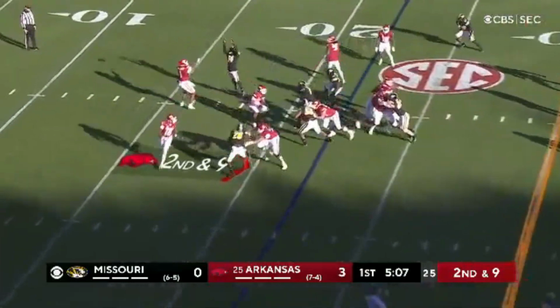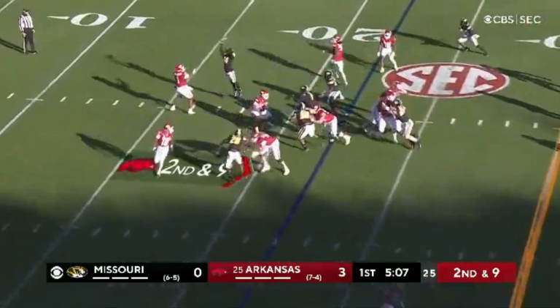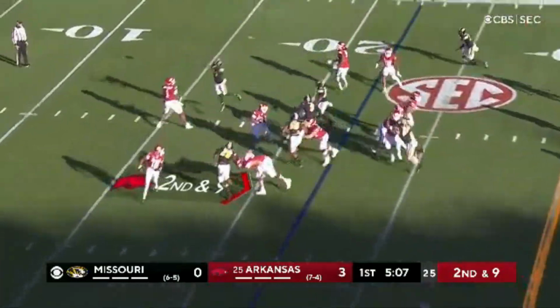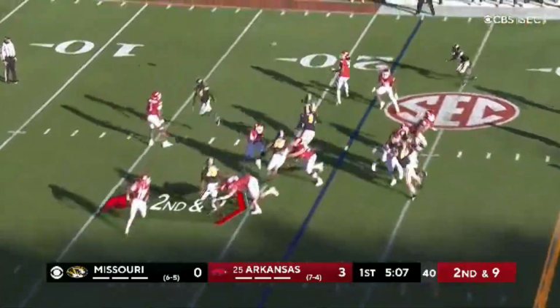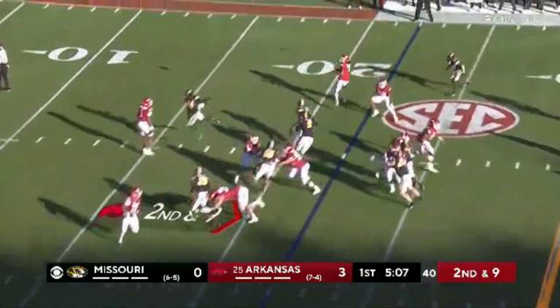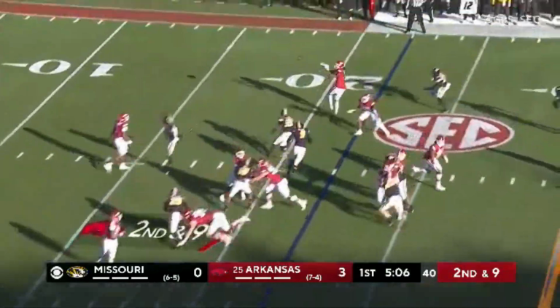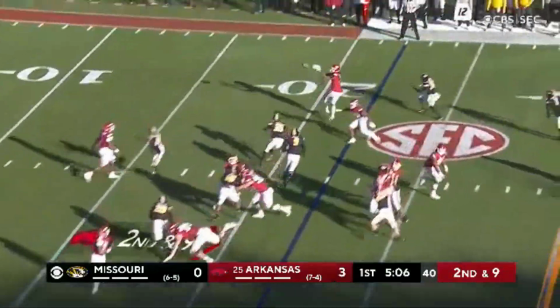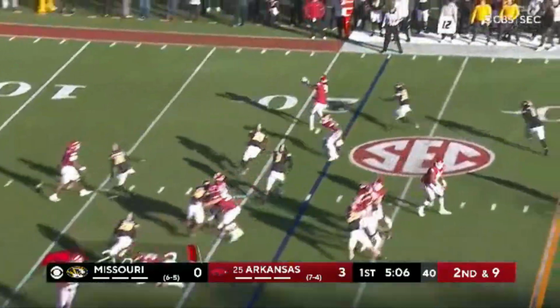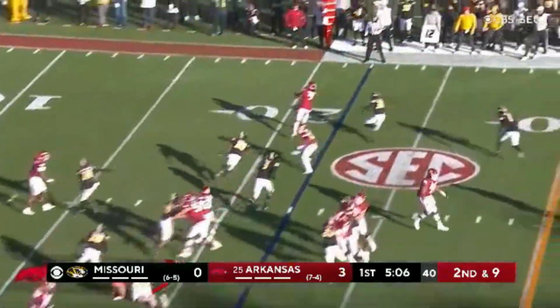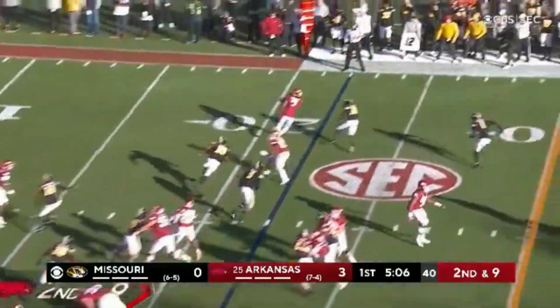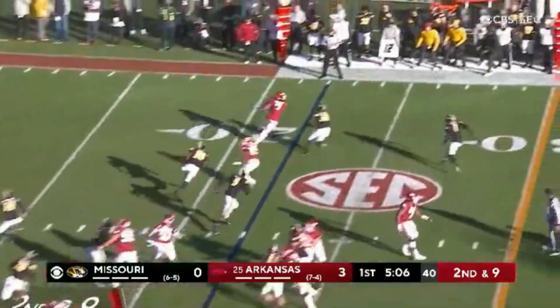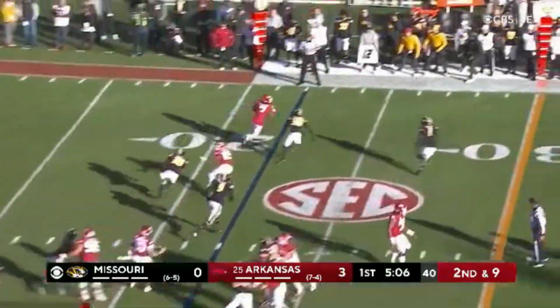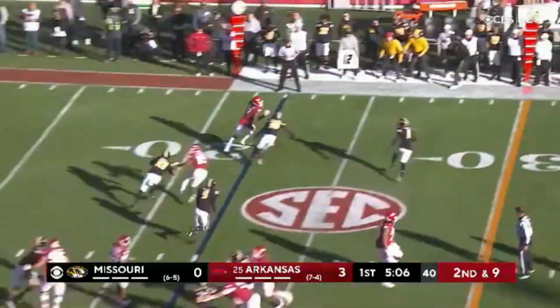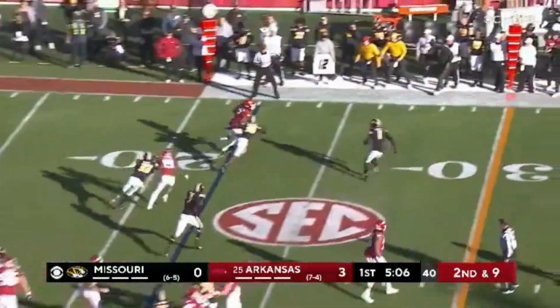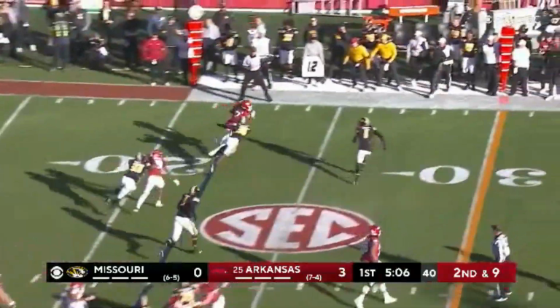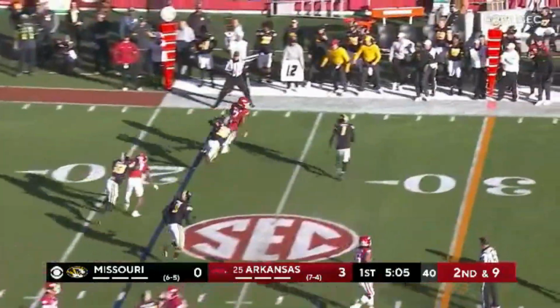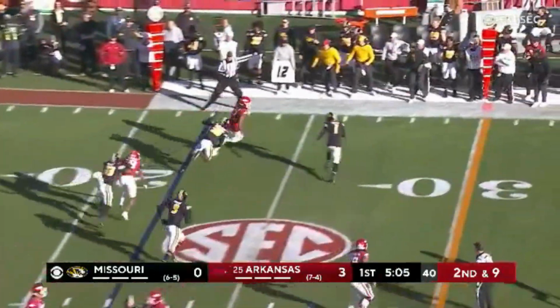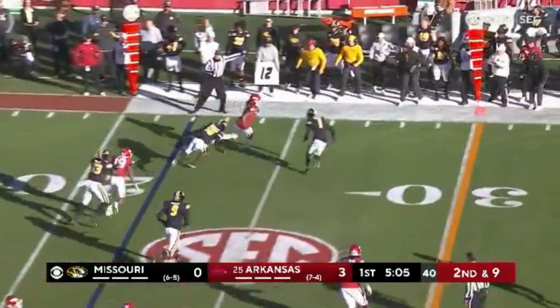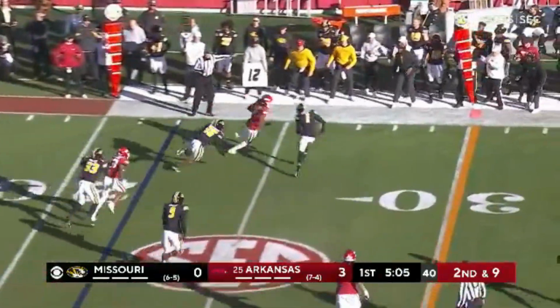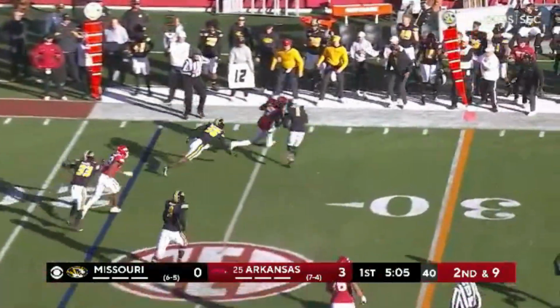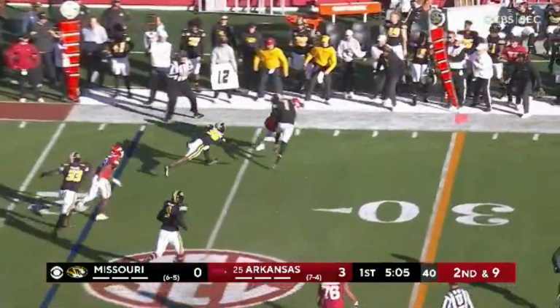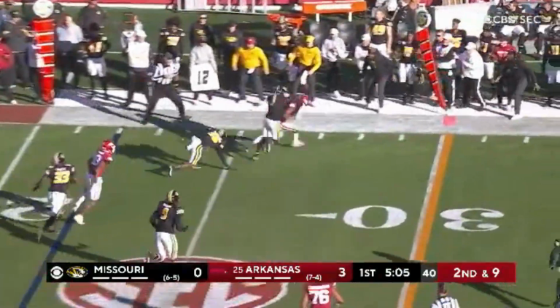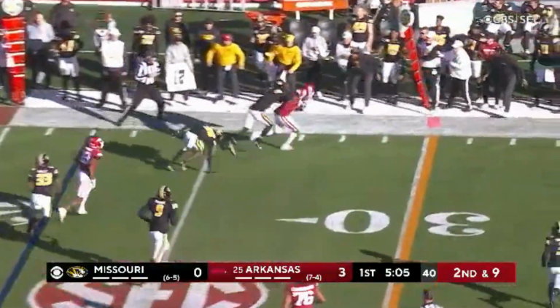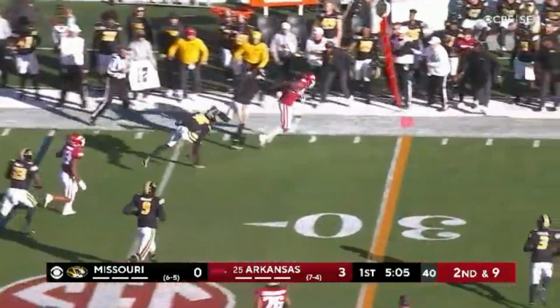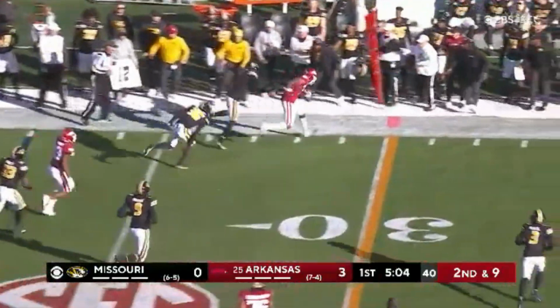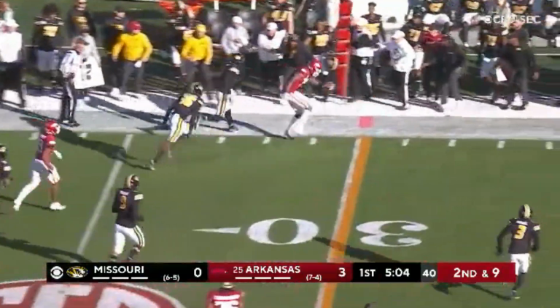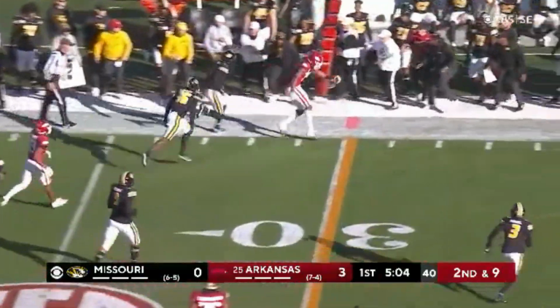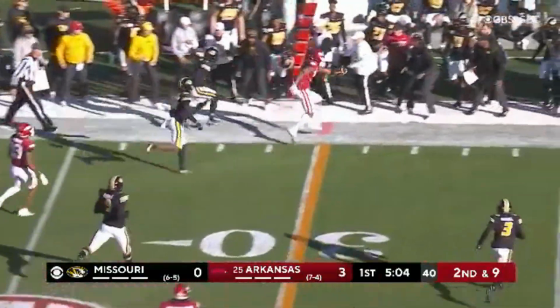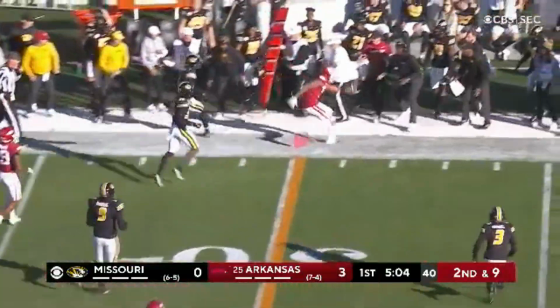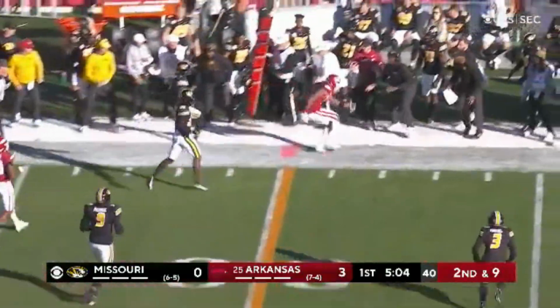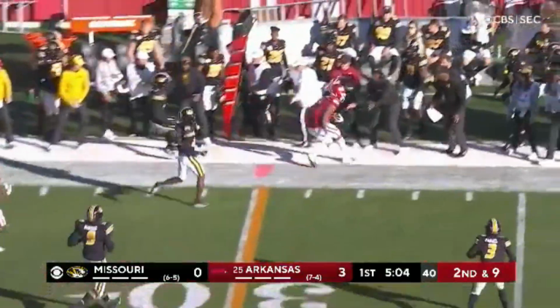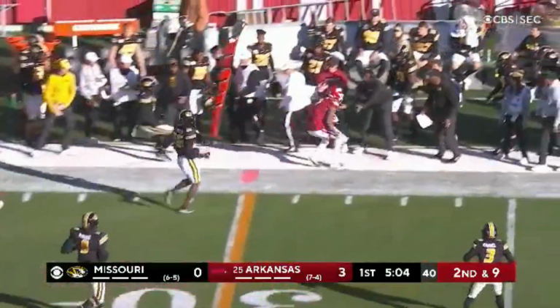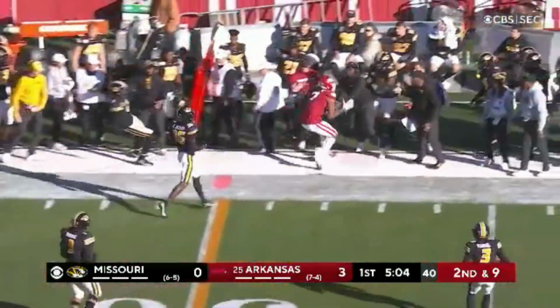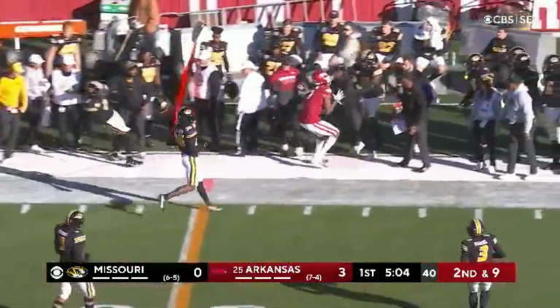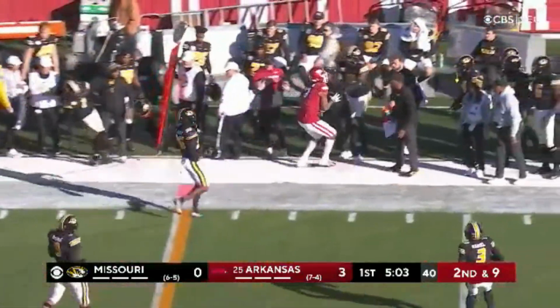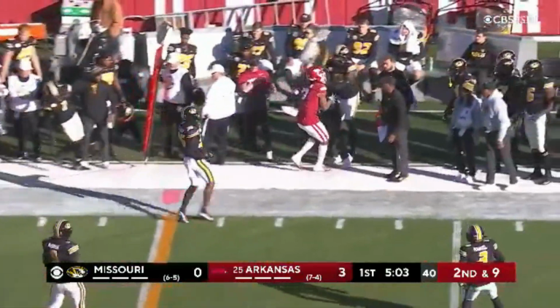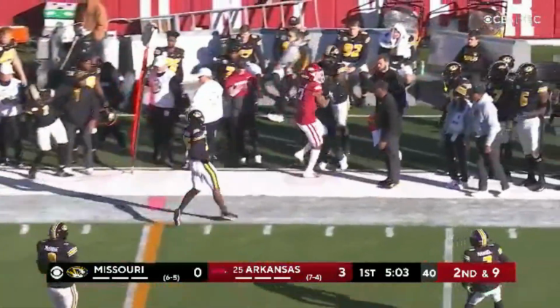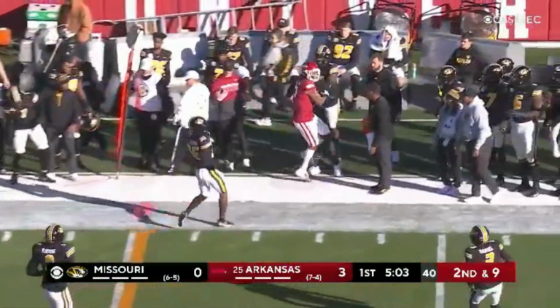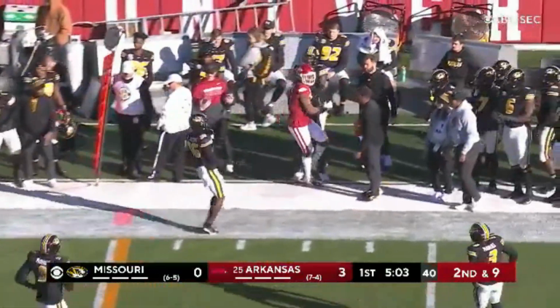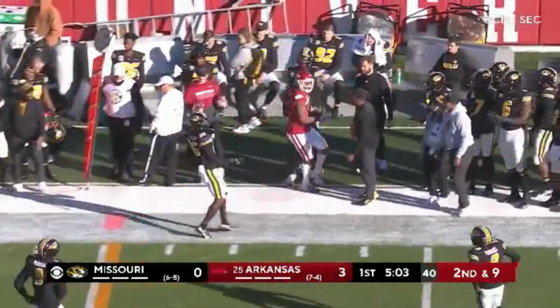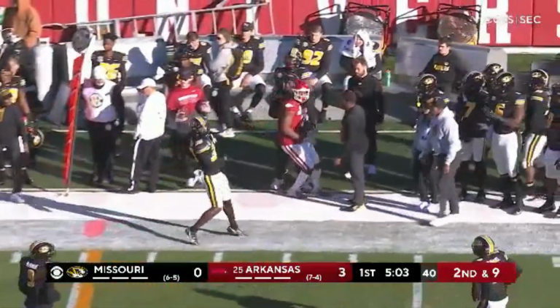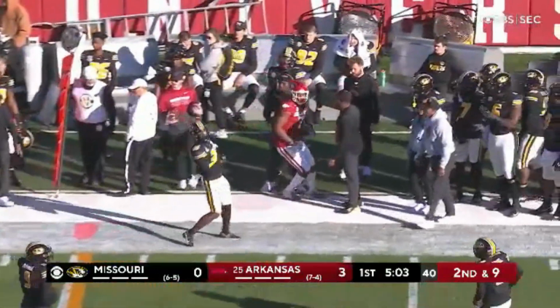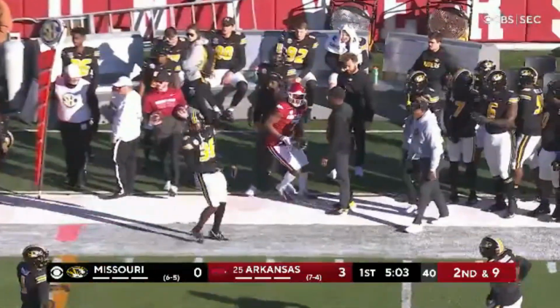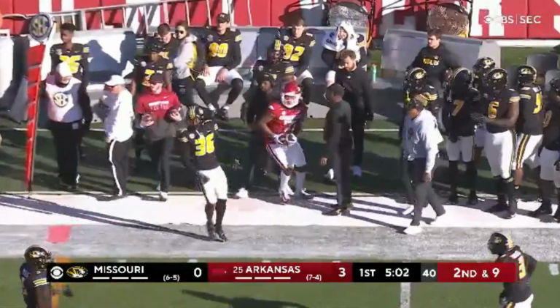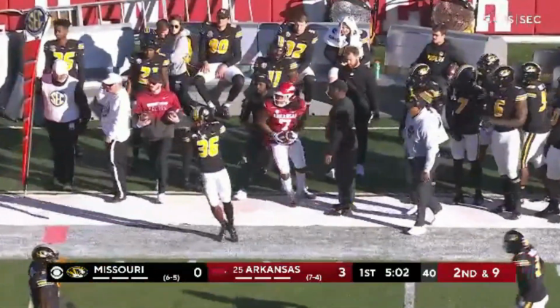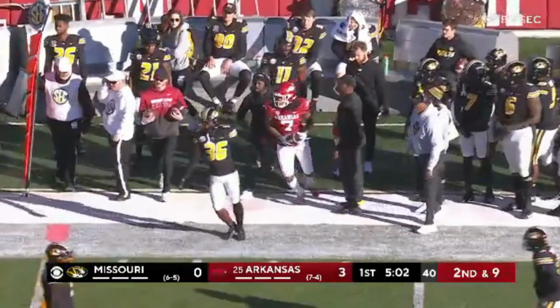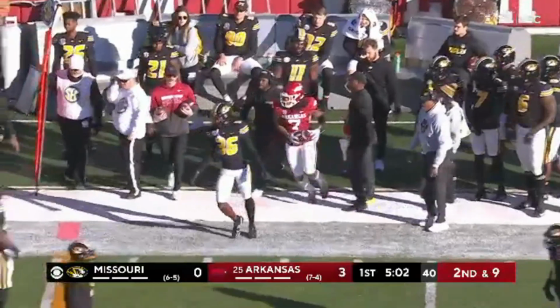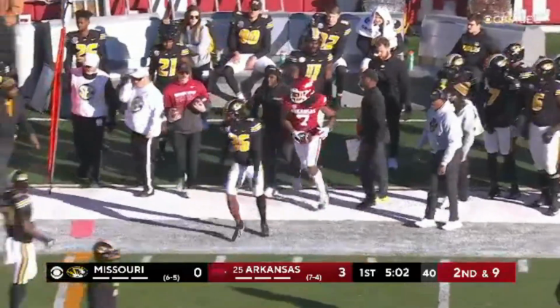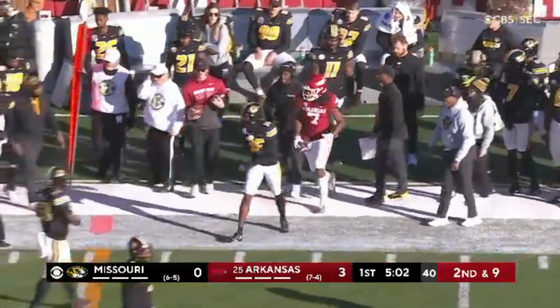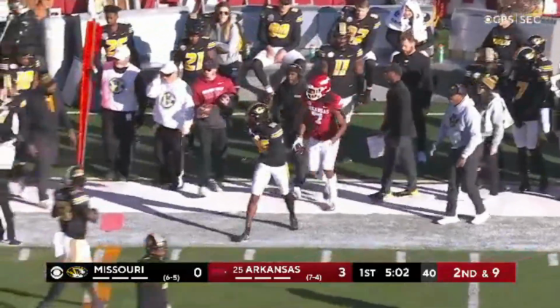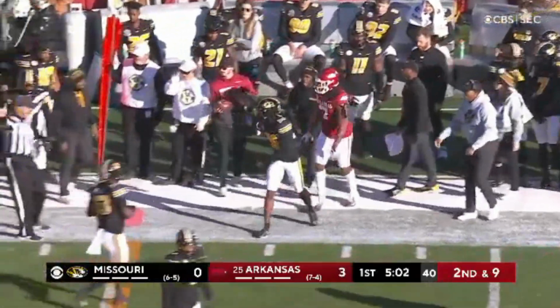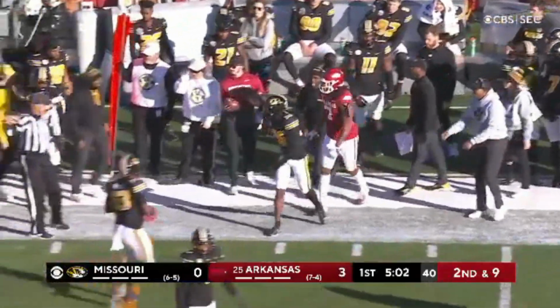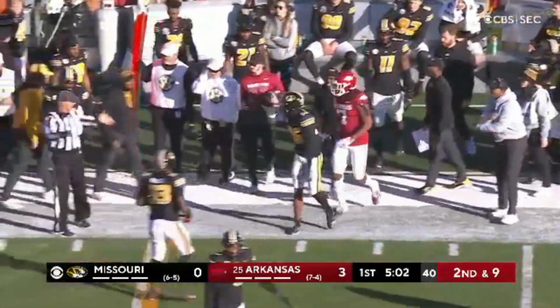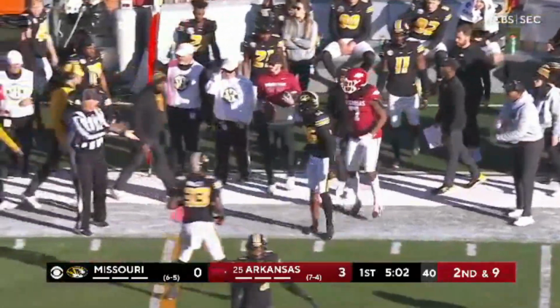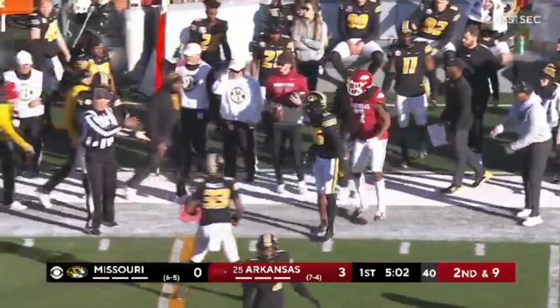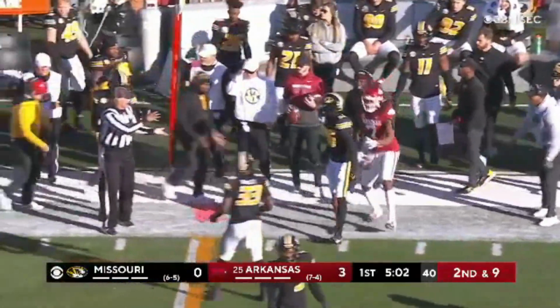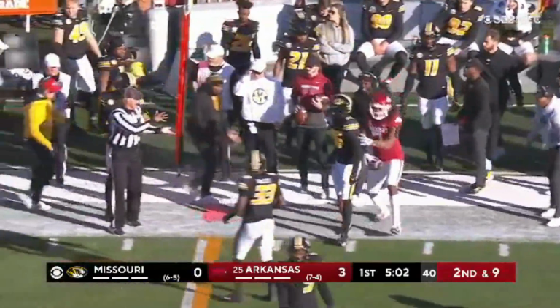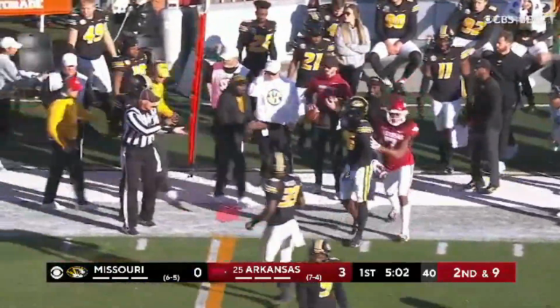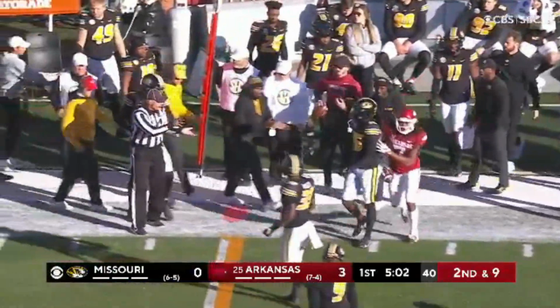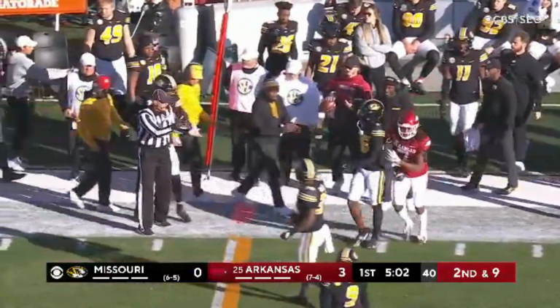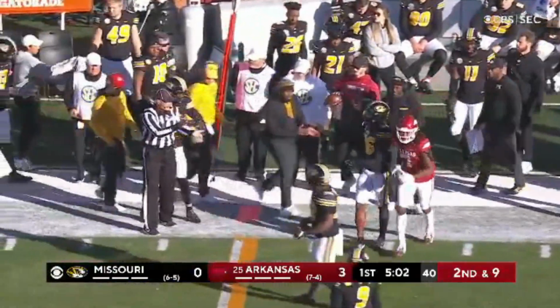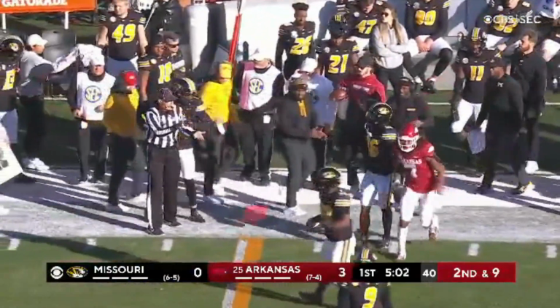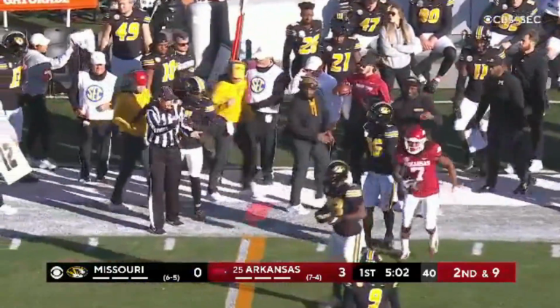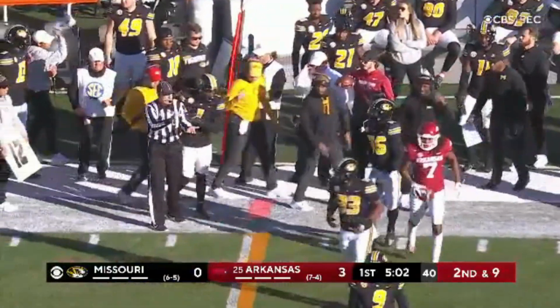Second down and nine. Off to one over the top, and a nice gain on that second down.